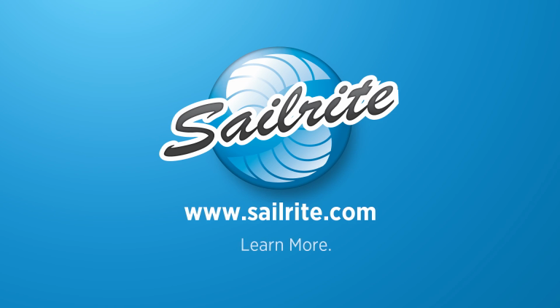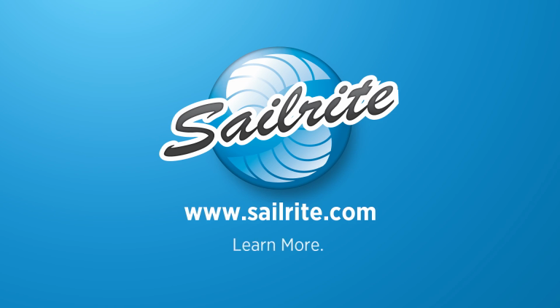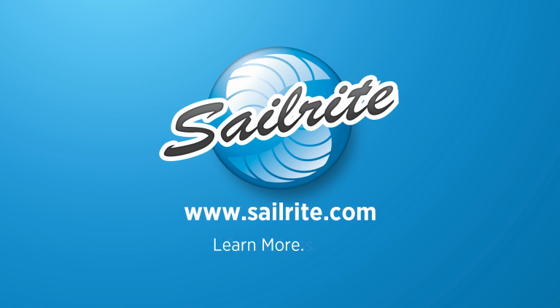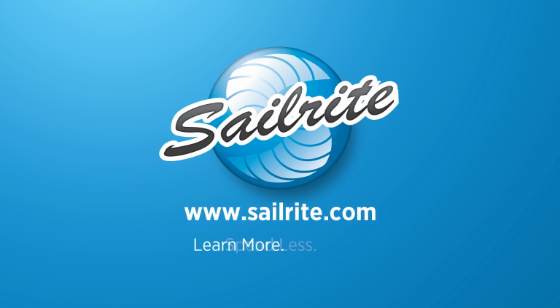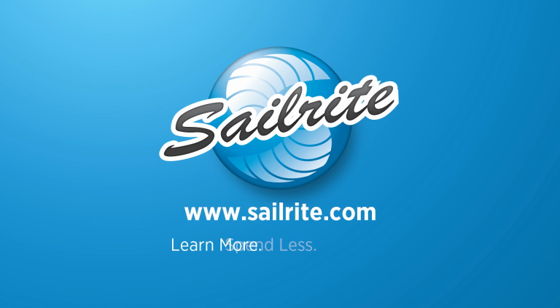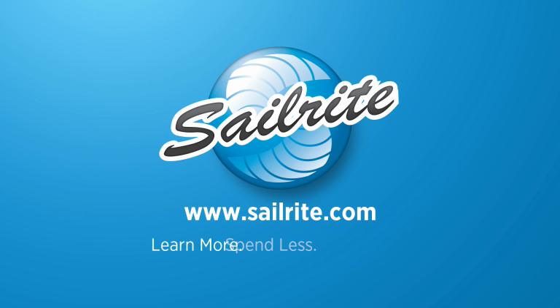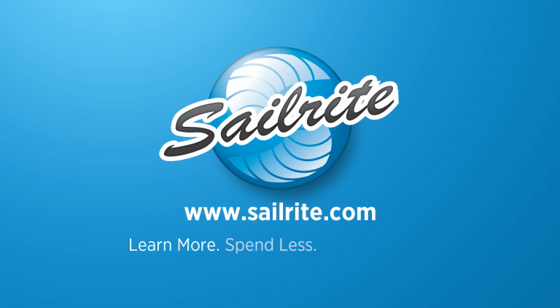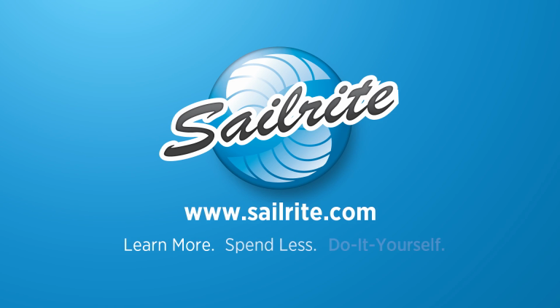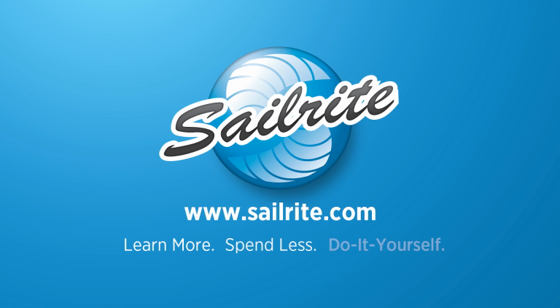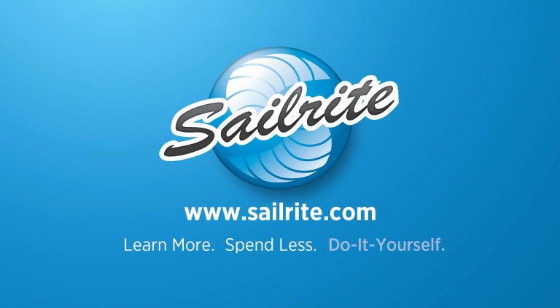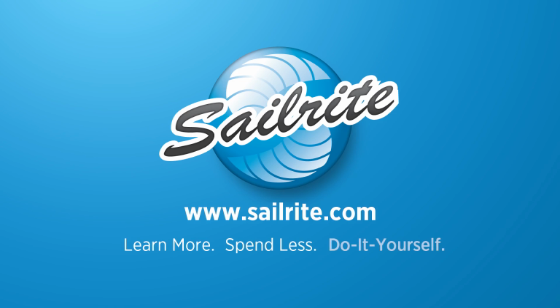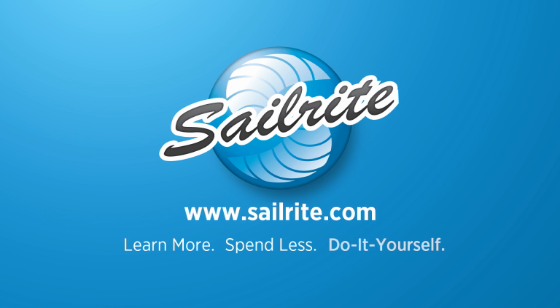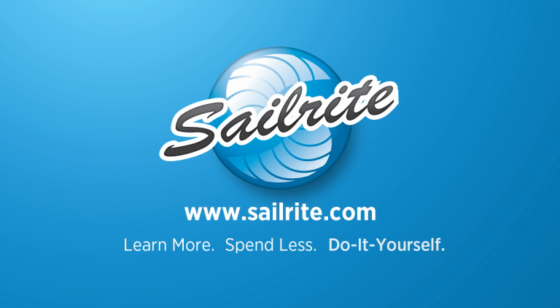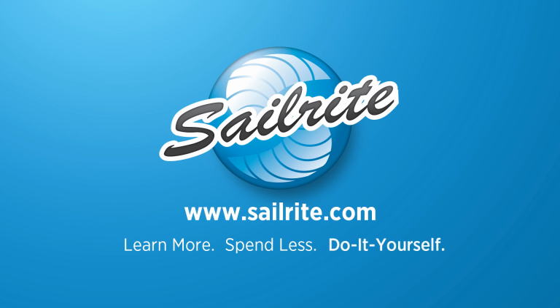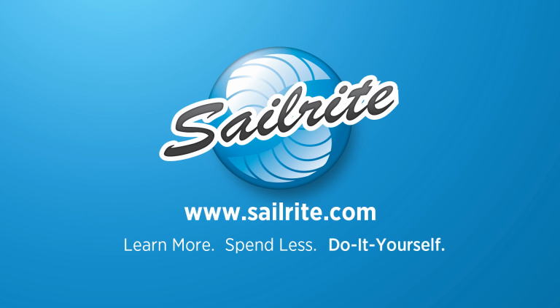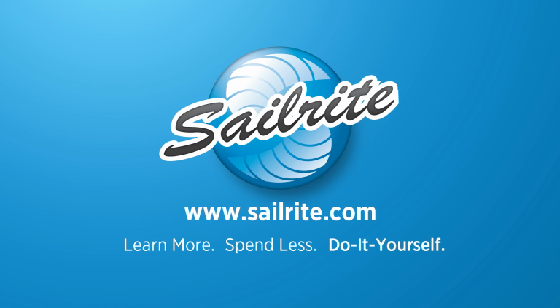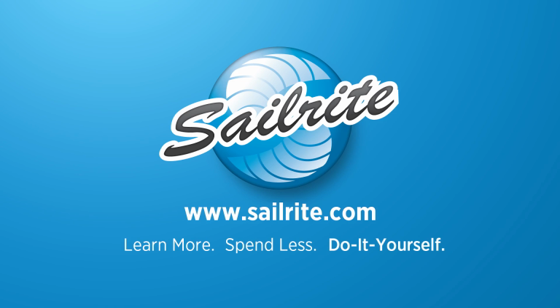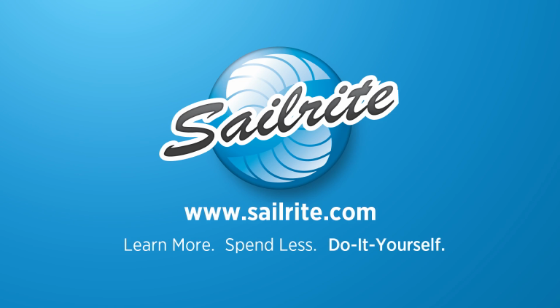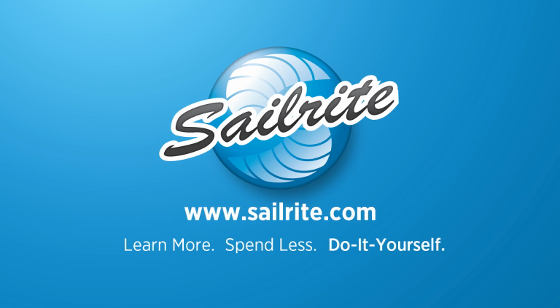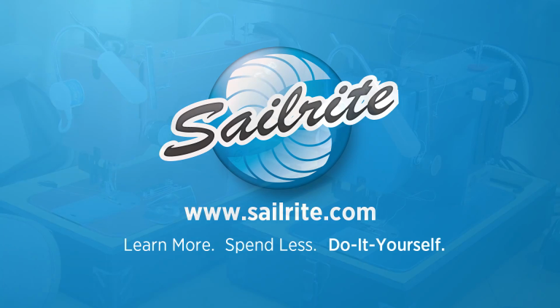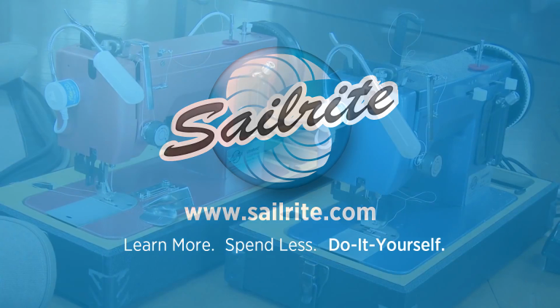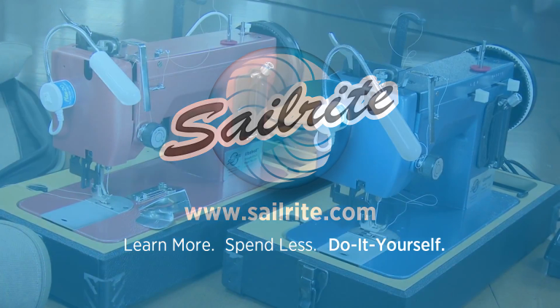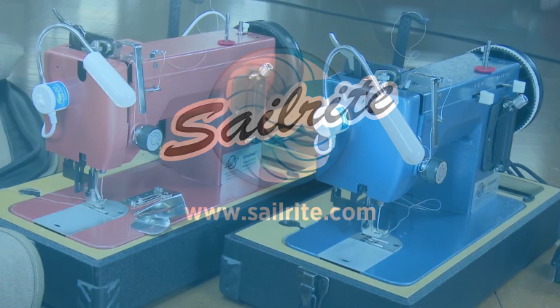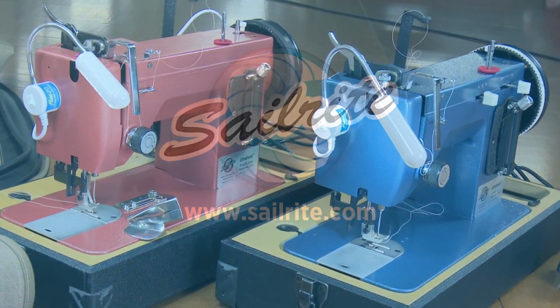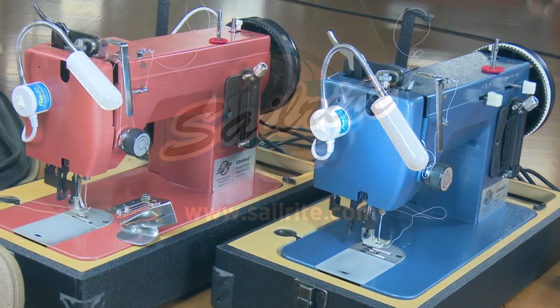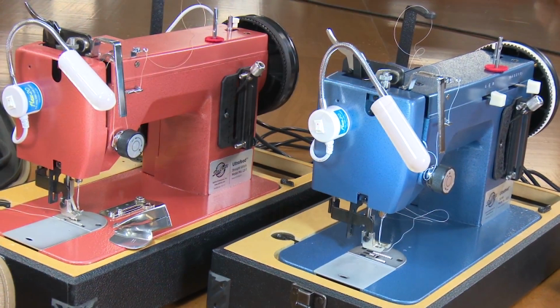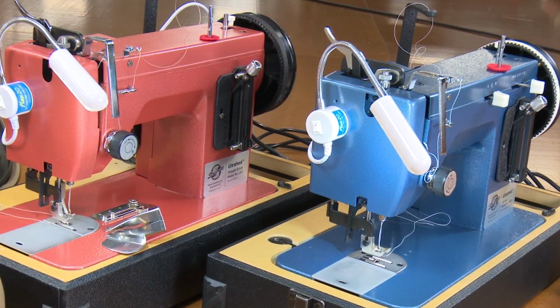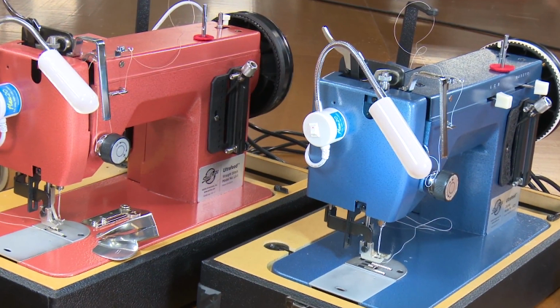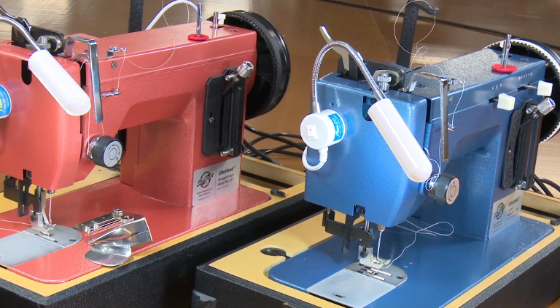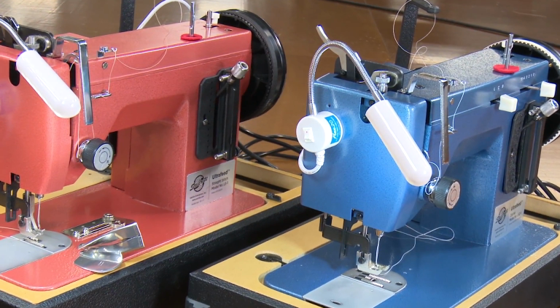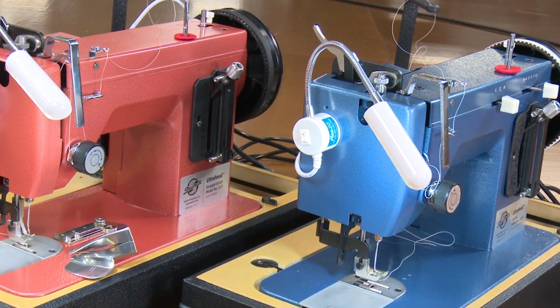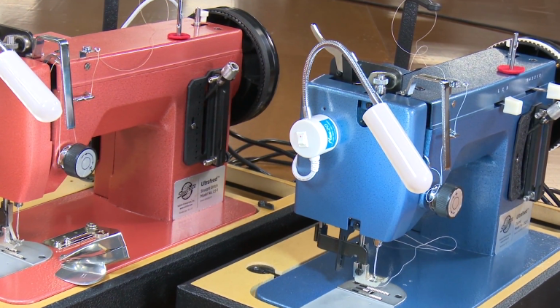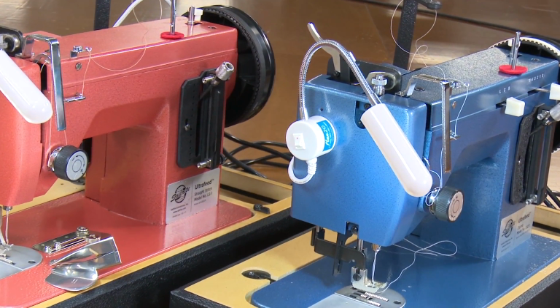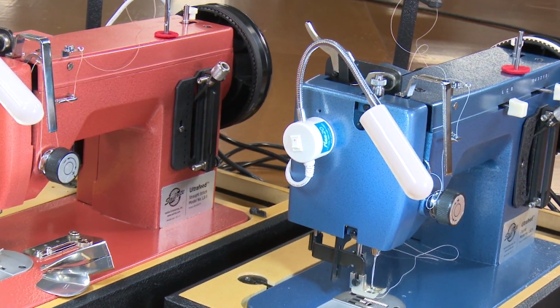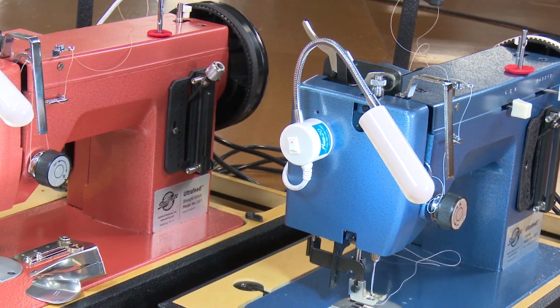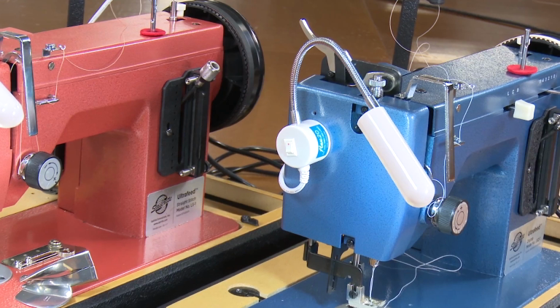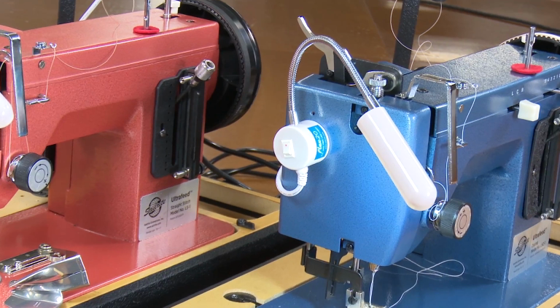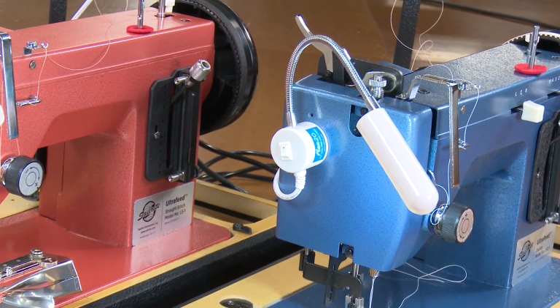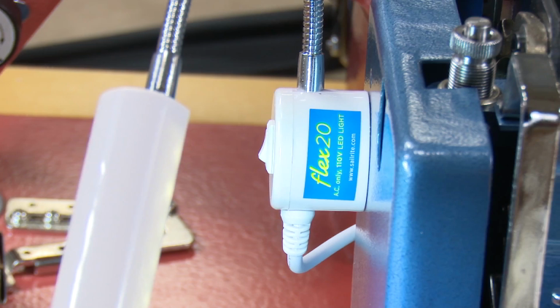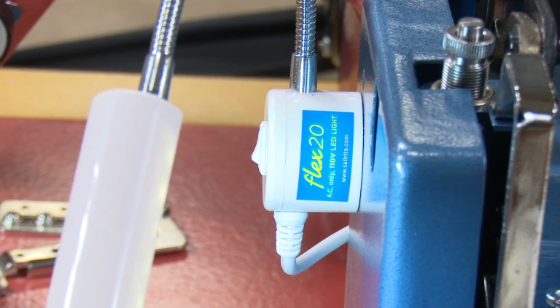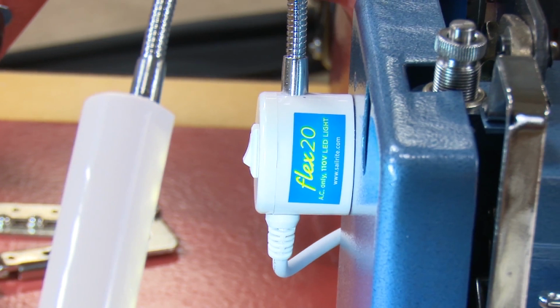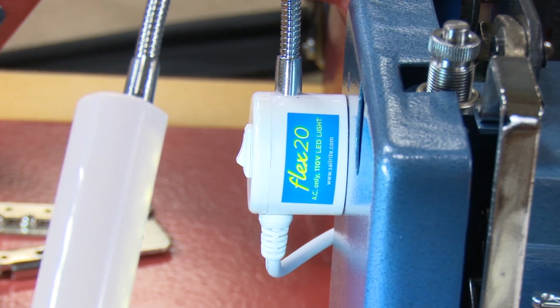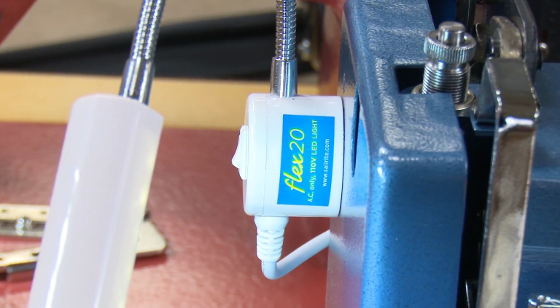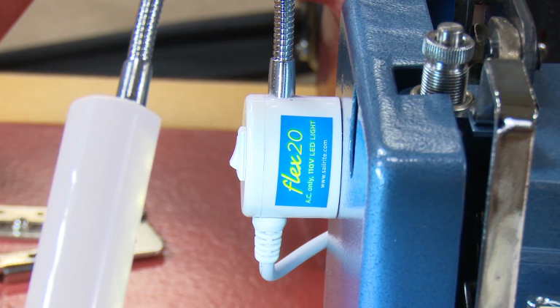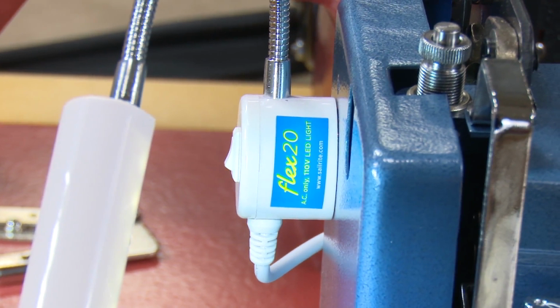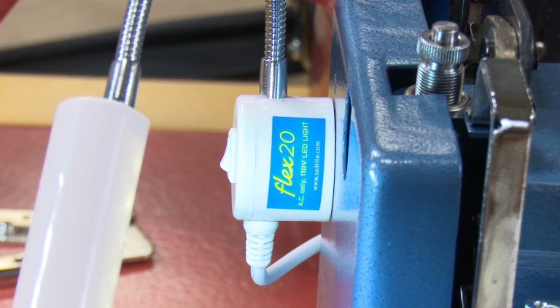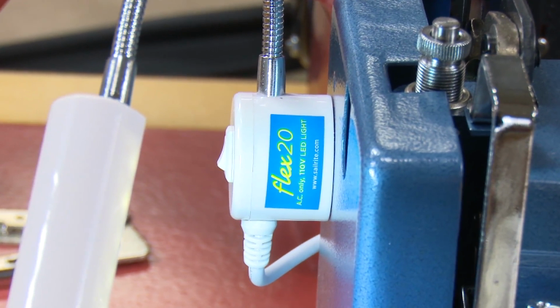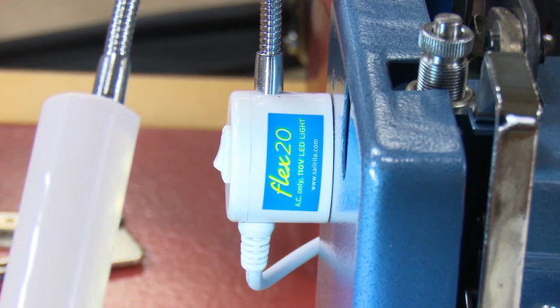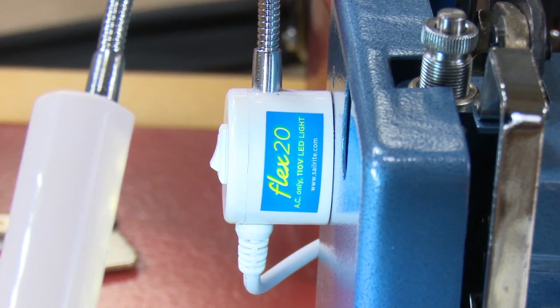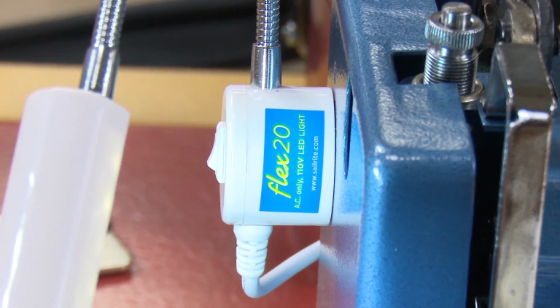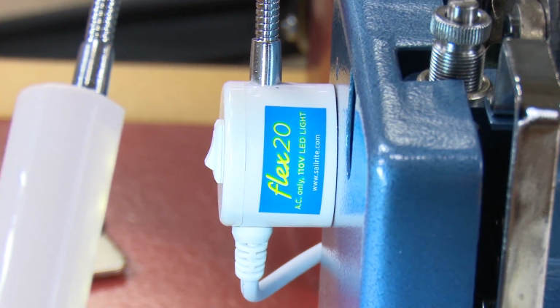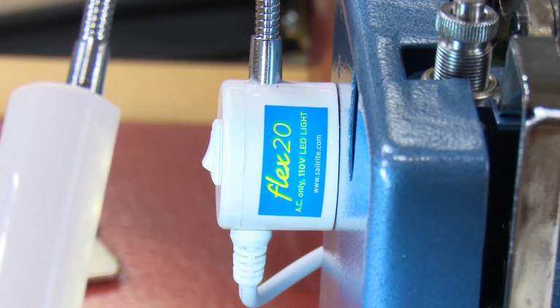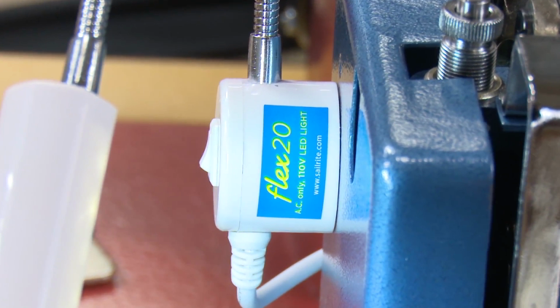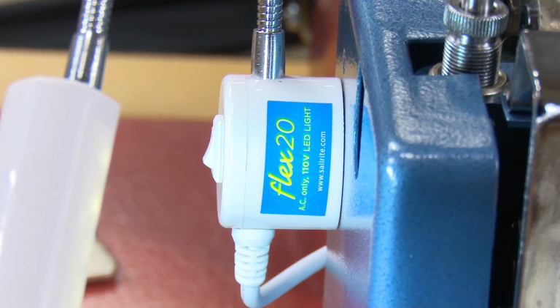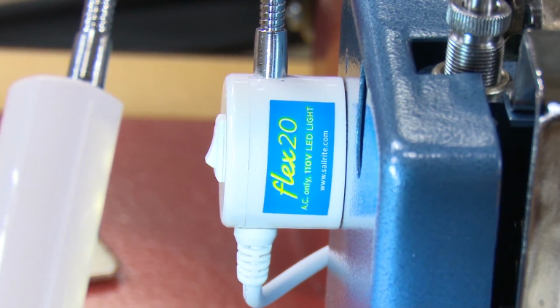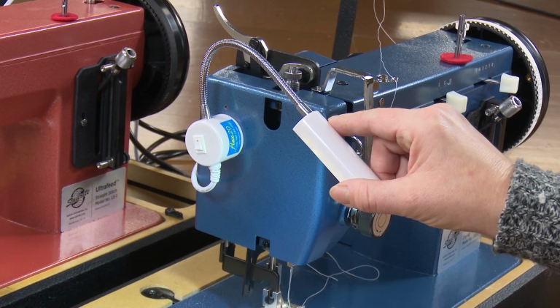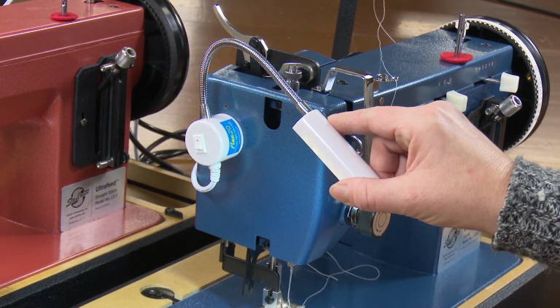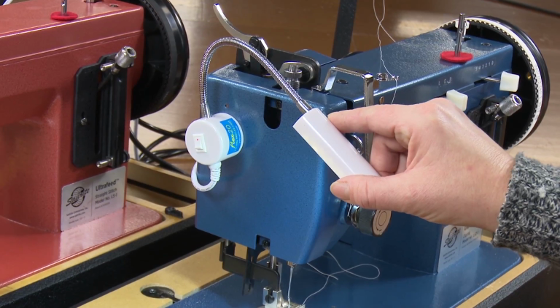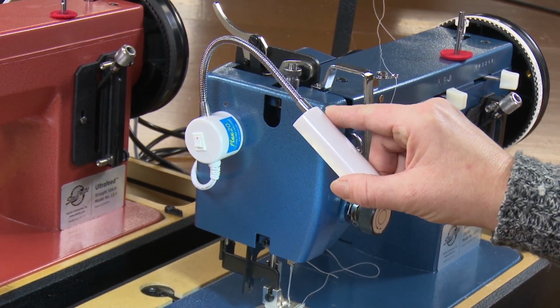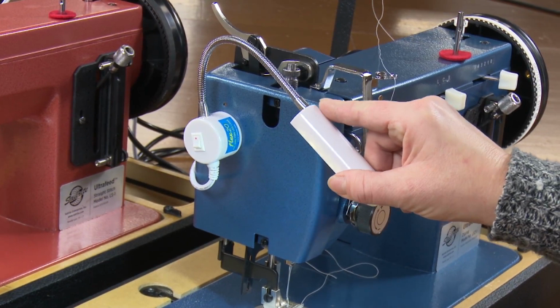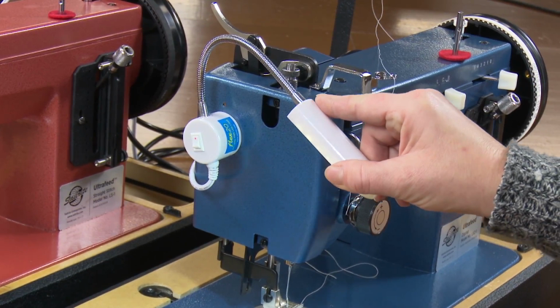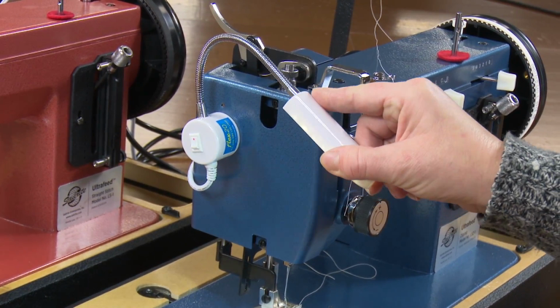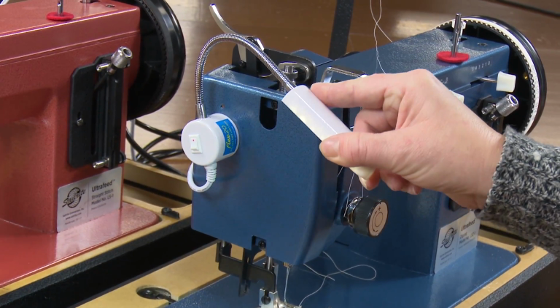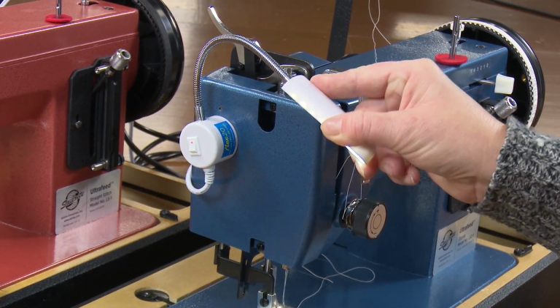This video is brought to you by Sailrite. In this video we will be demonstrating the Sailrite Flex 20 LED light for sewing machines.